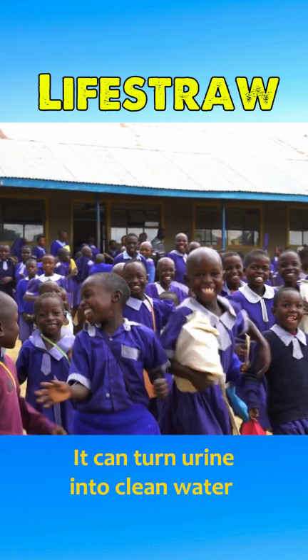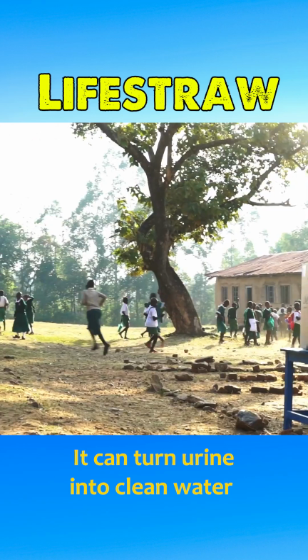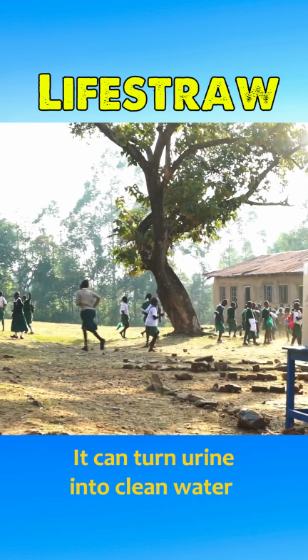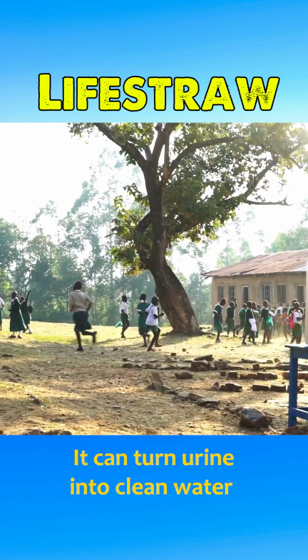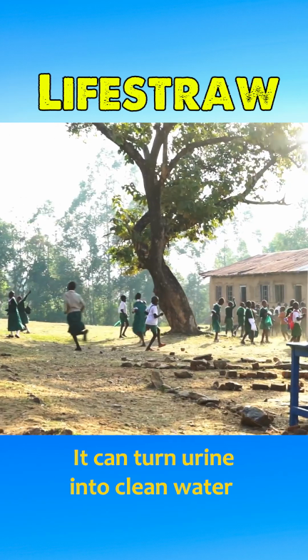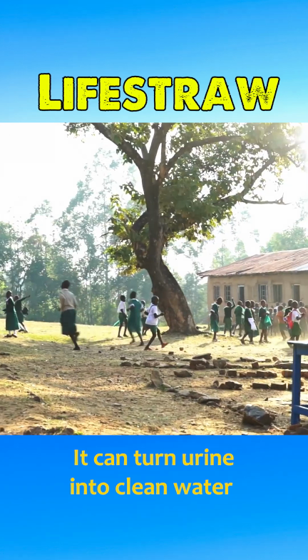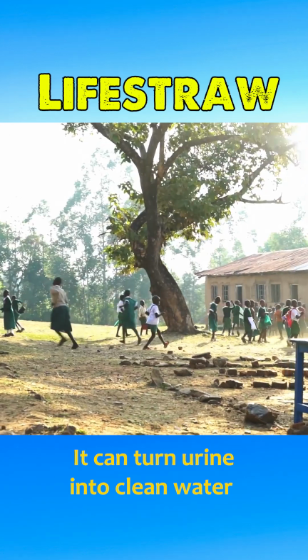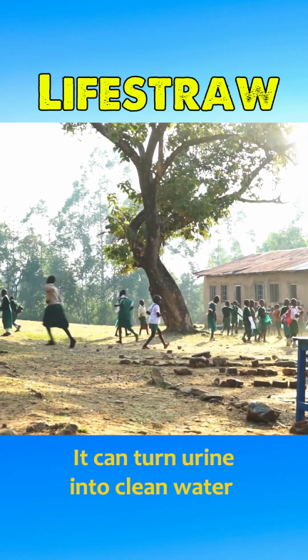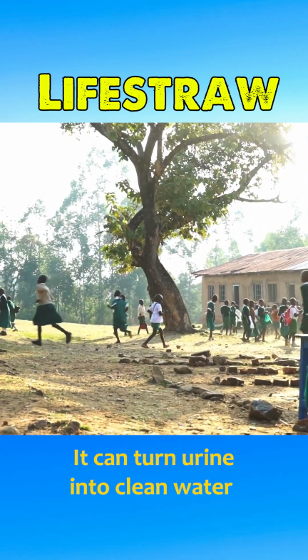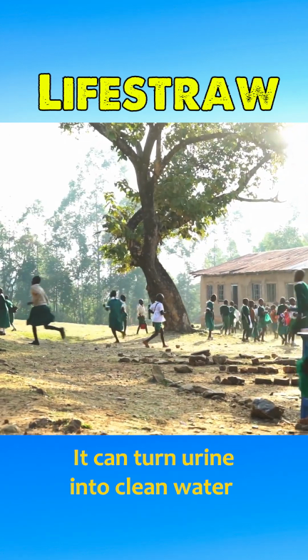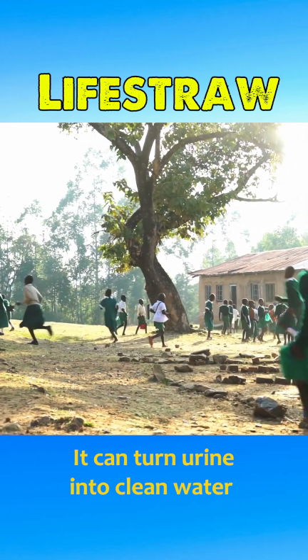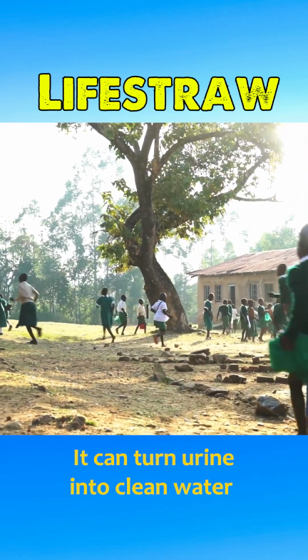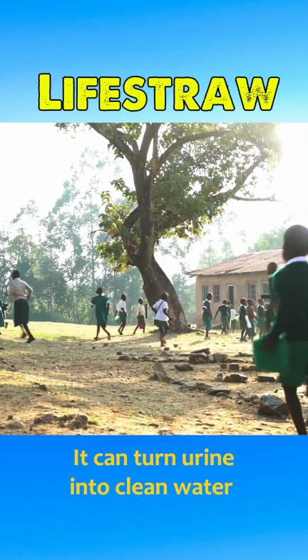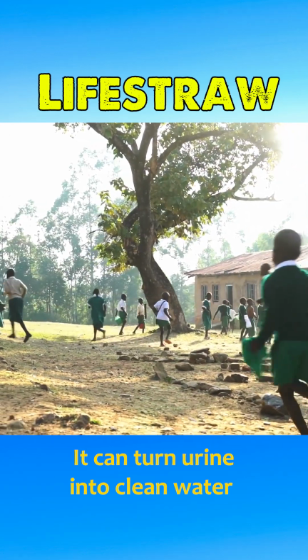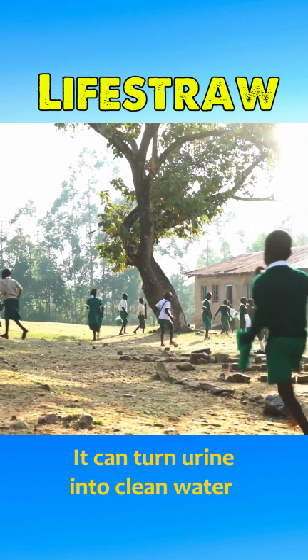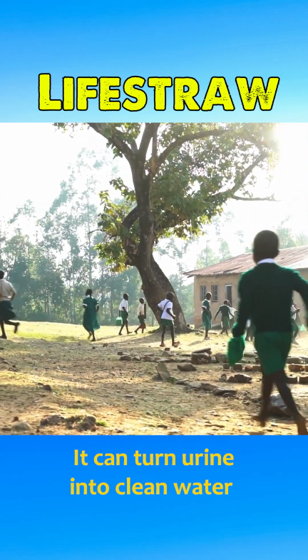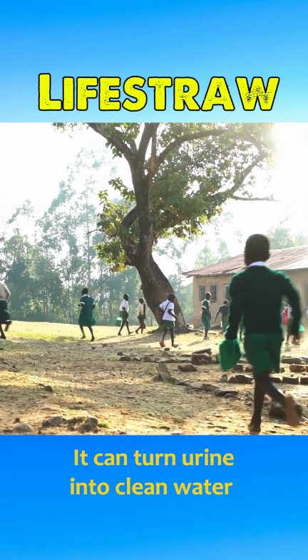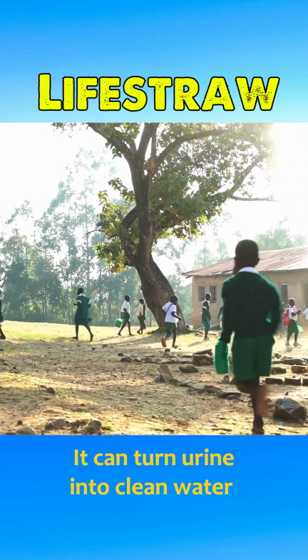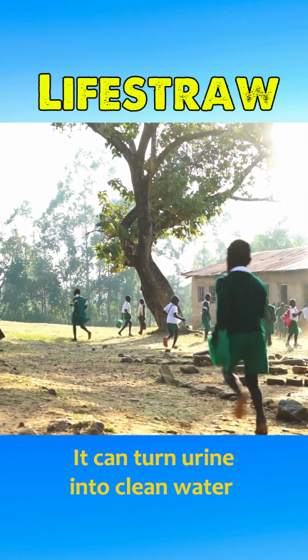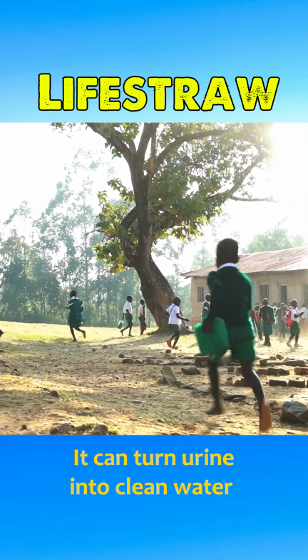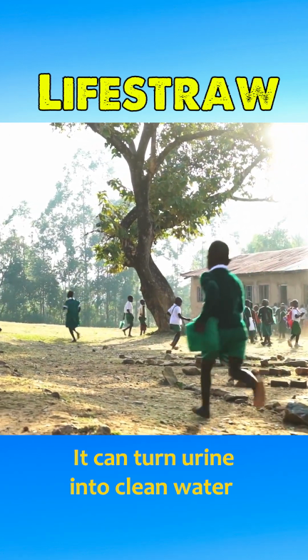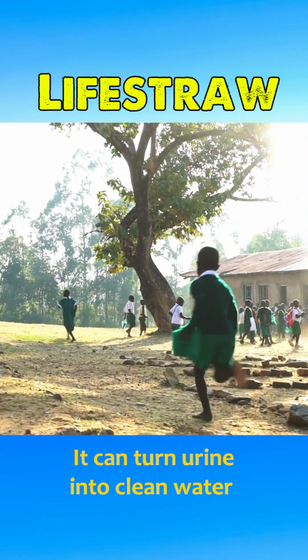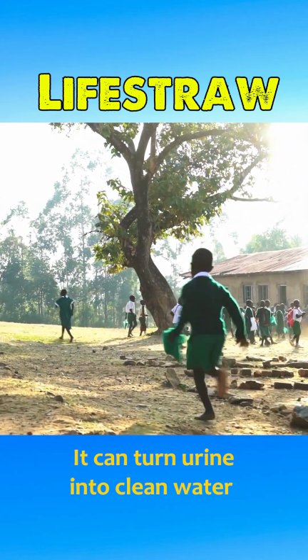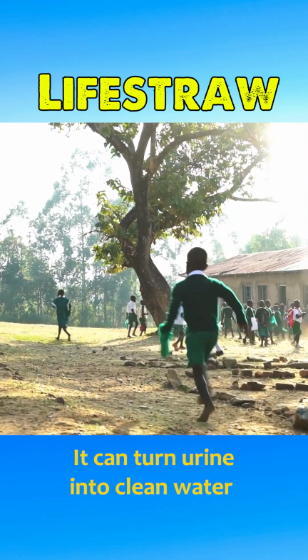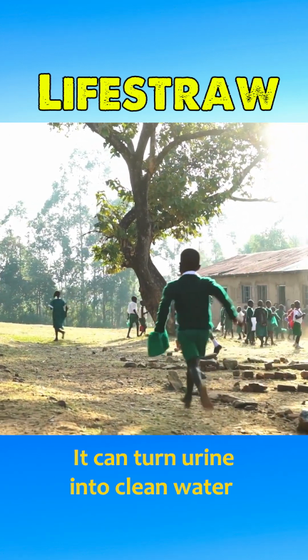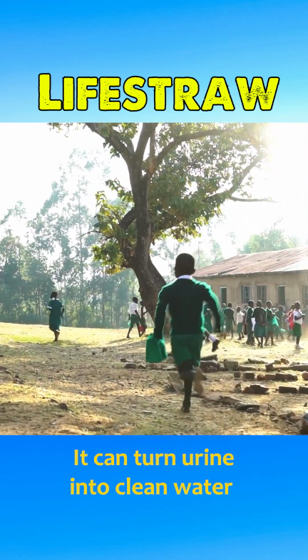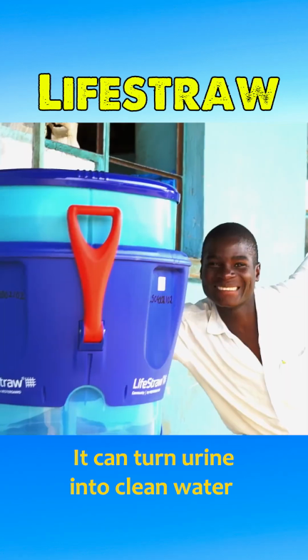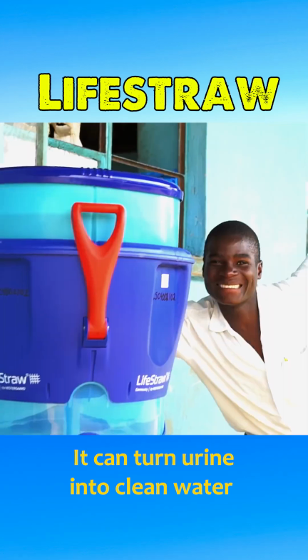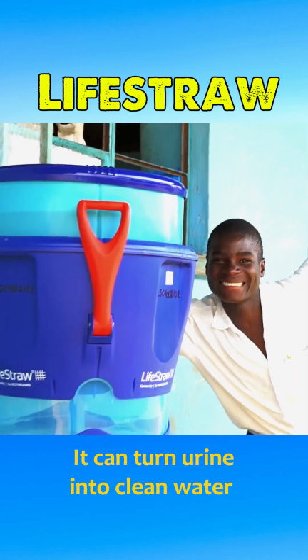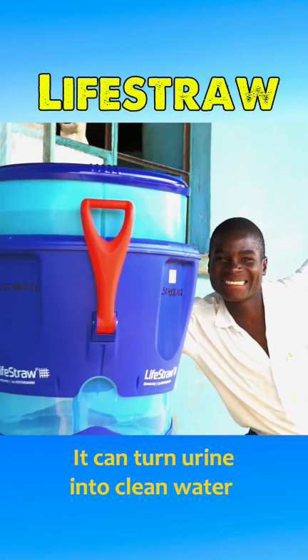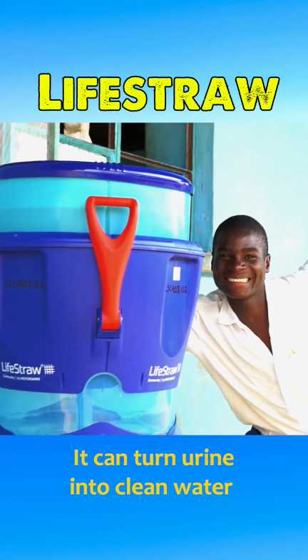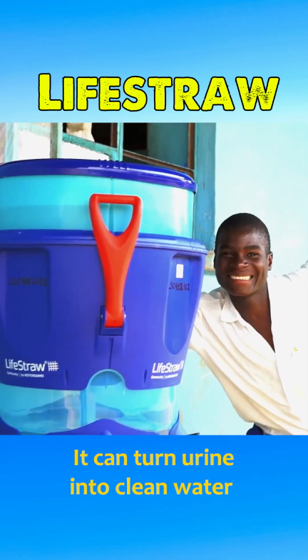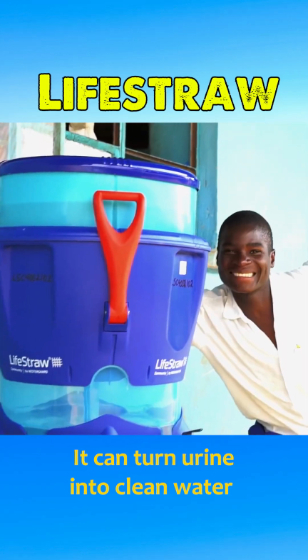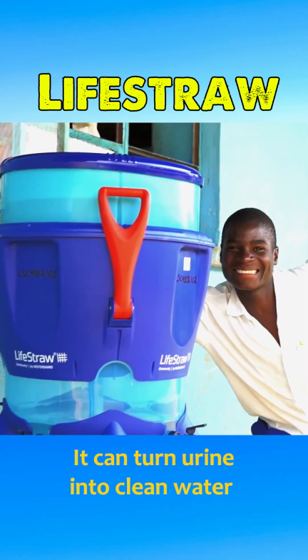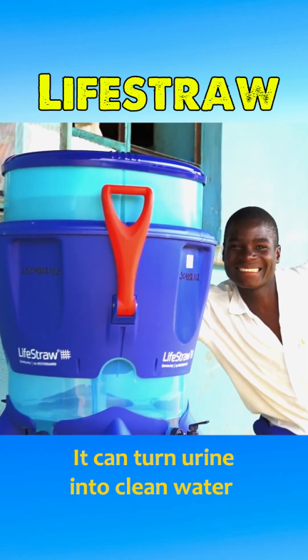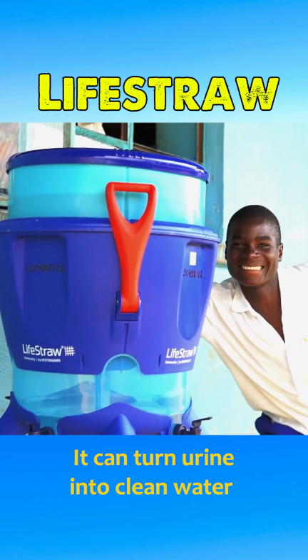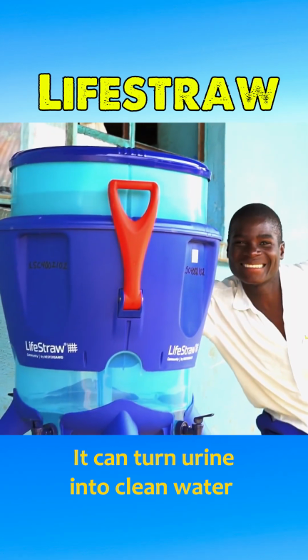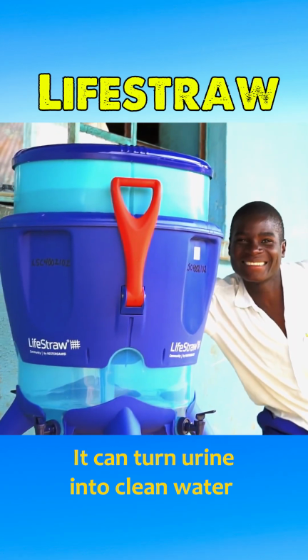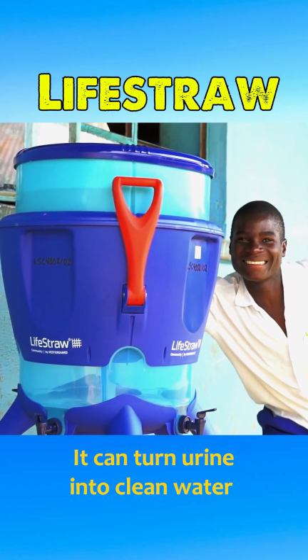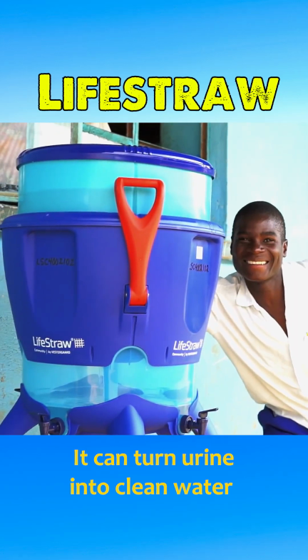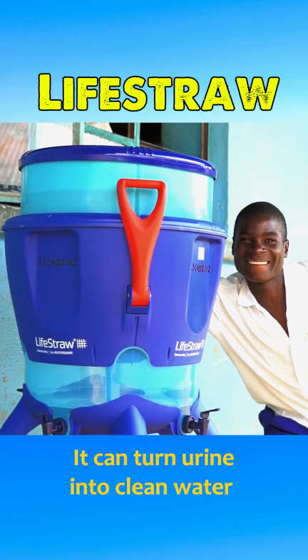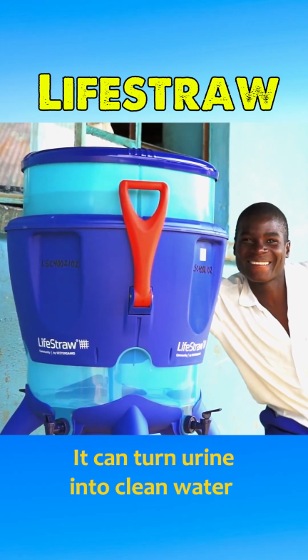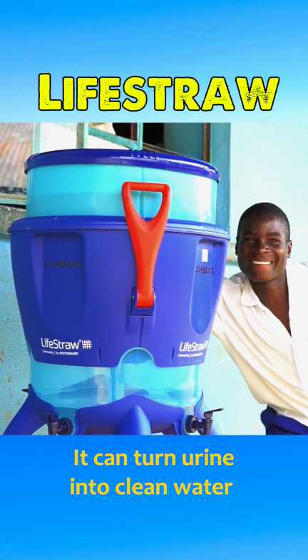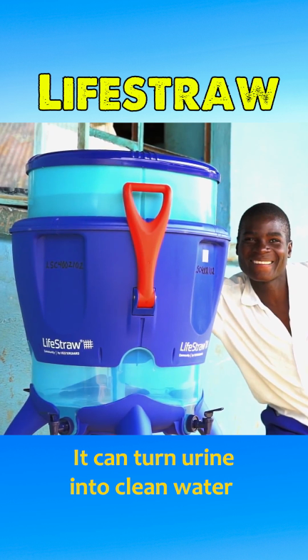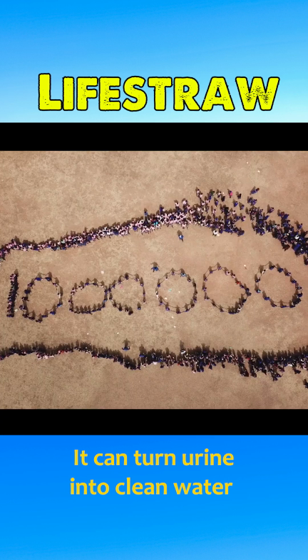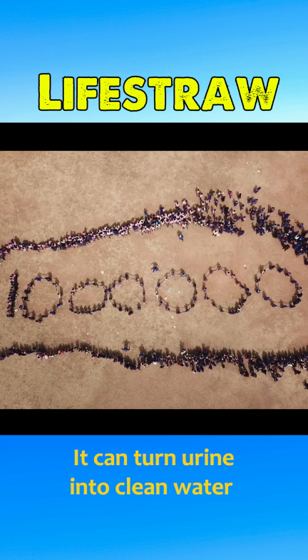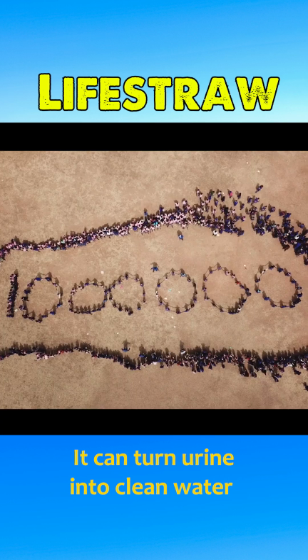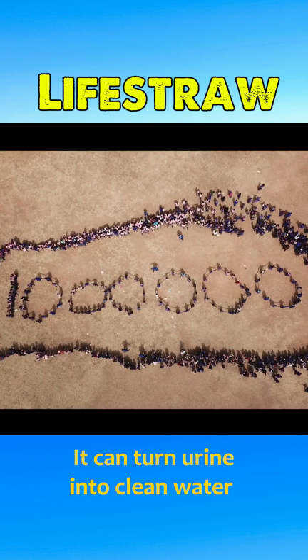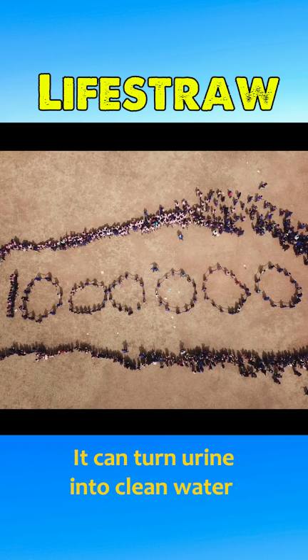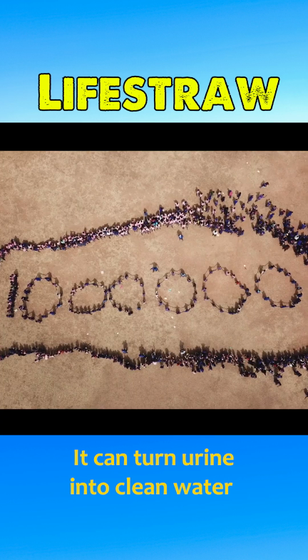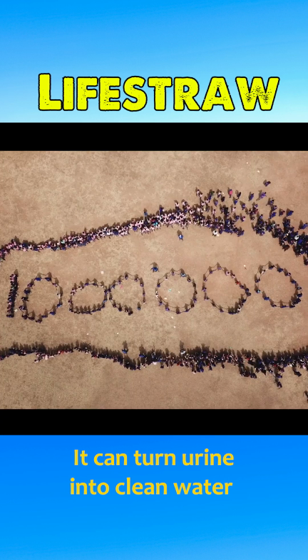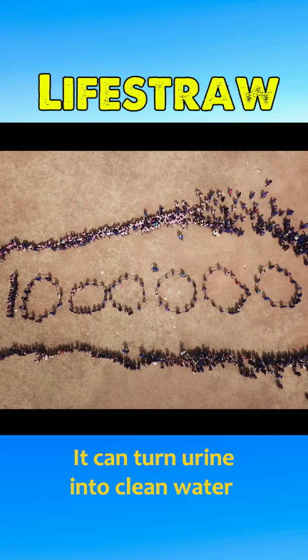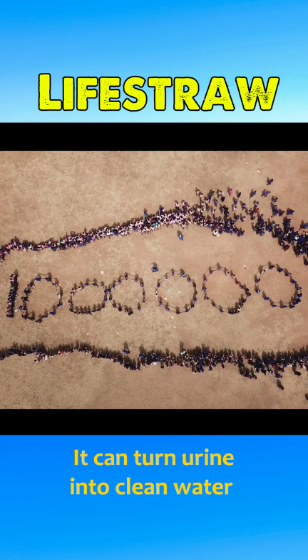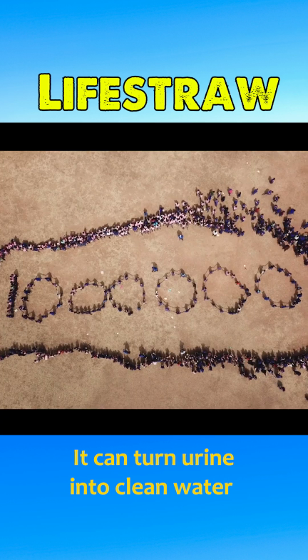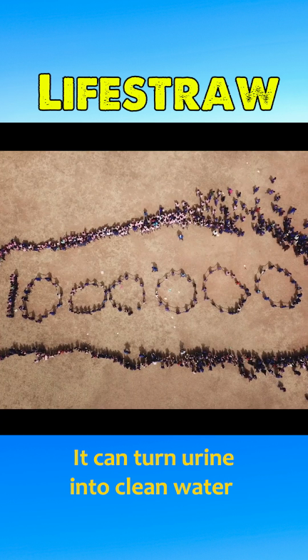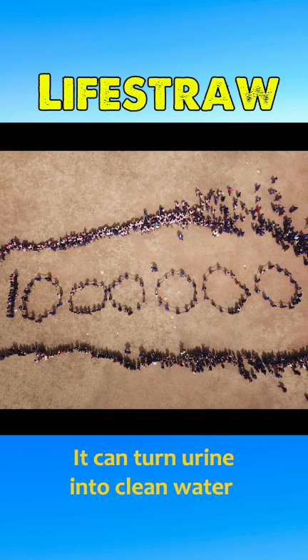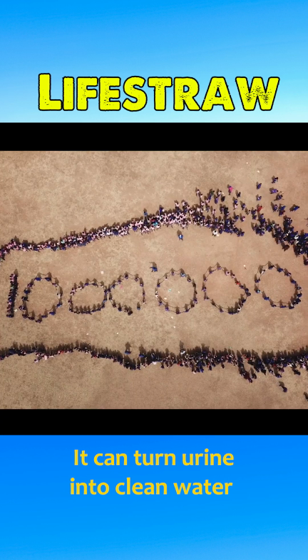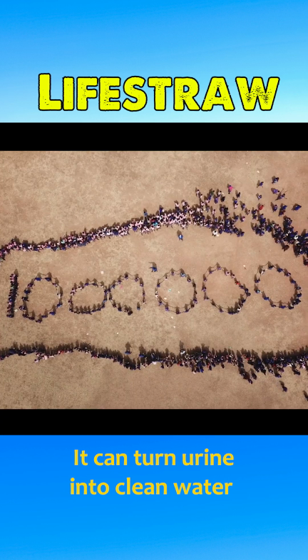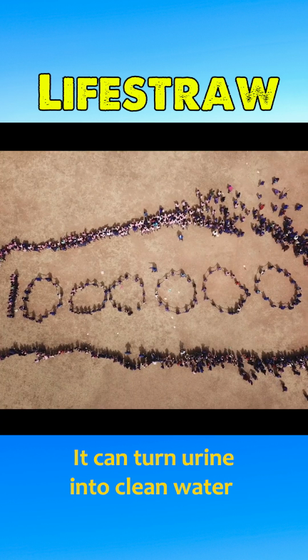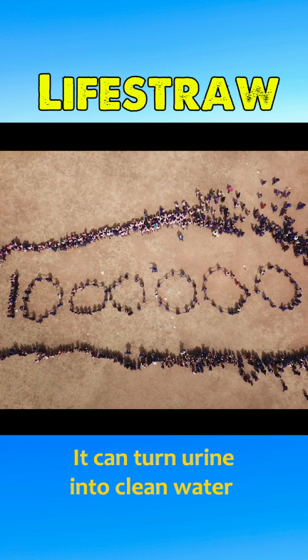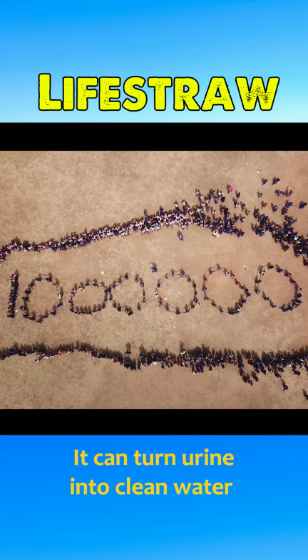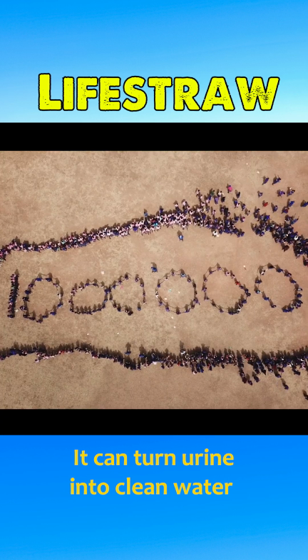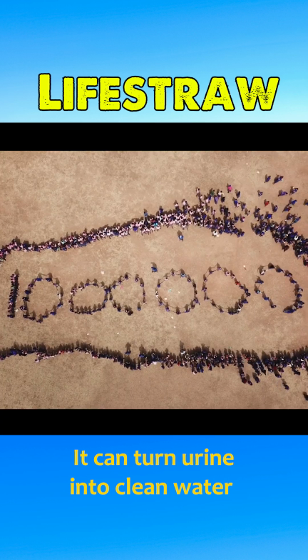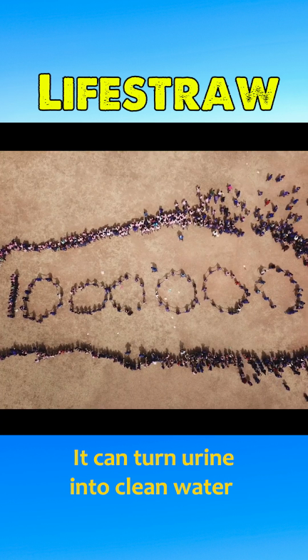In Kenya alone, by 2018, the LifeStraw had provided clean water to over 1 million schoolchildren in rural areas.